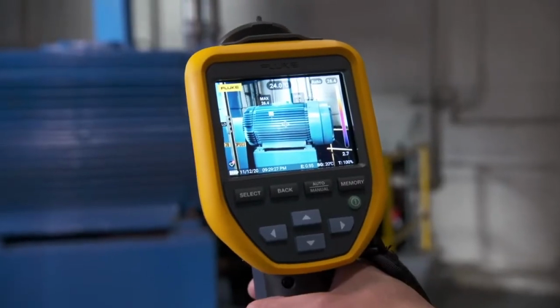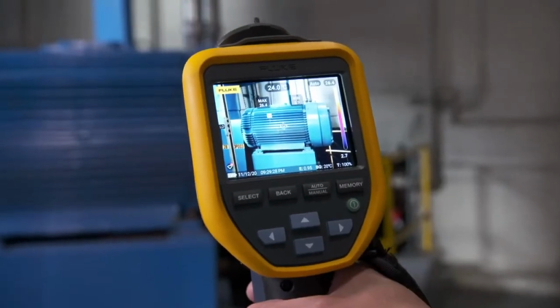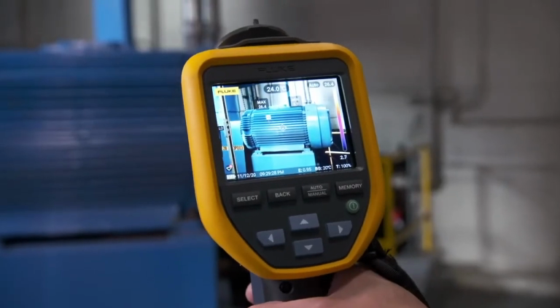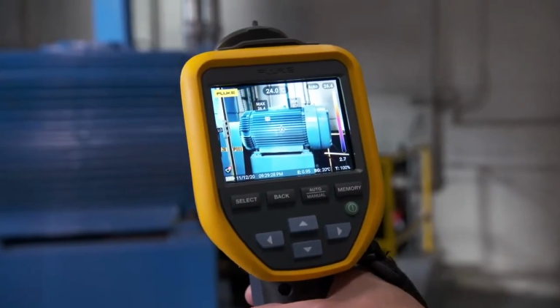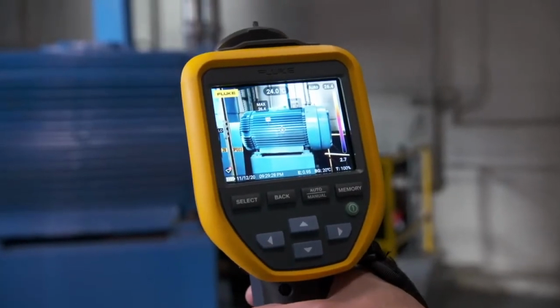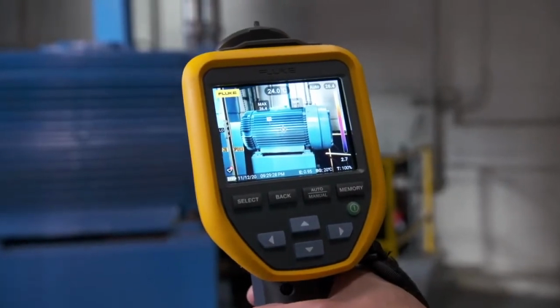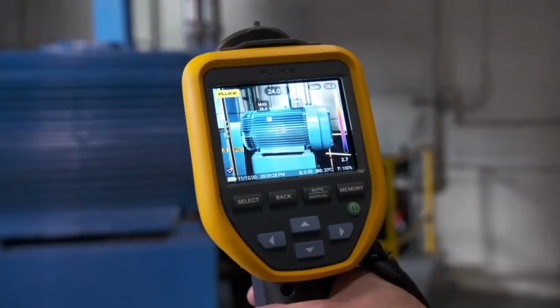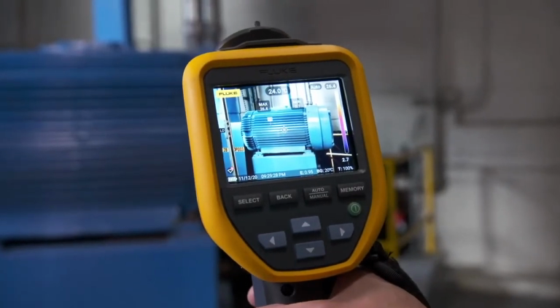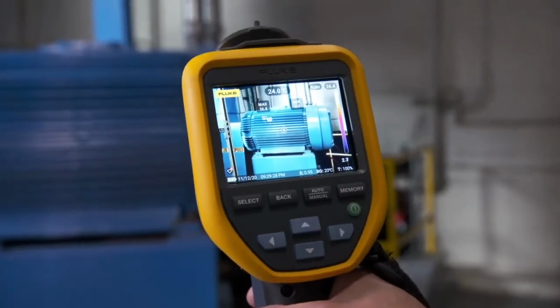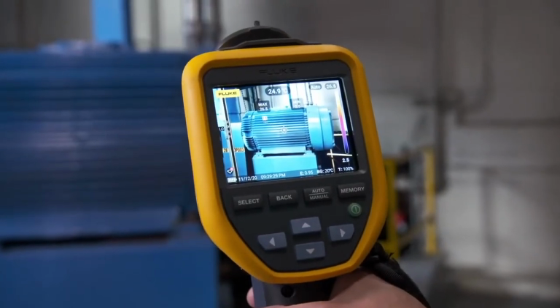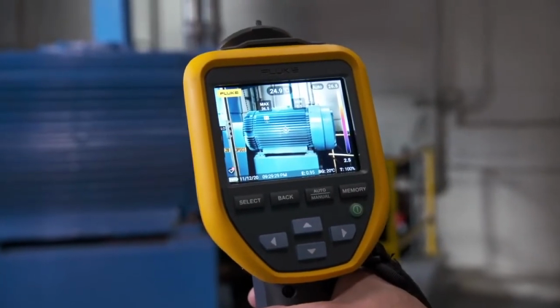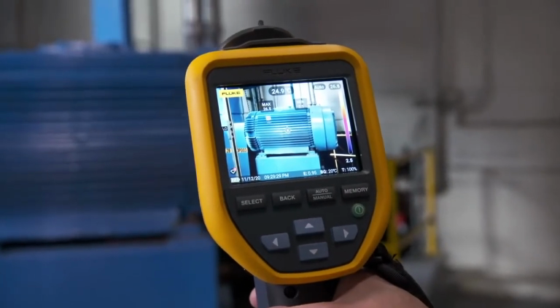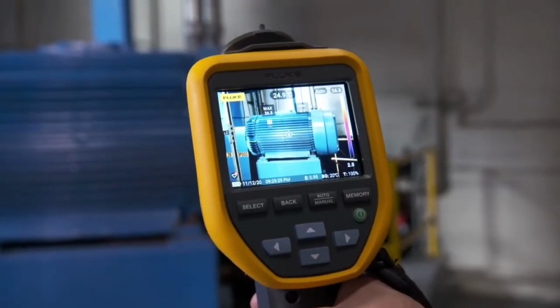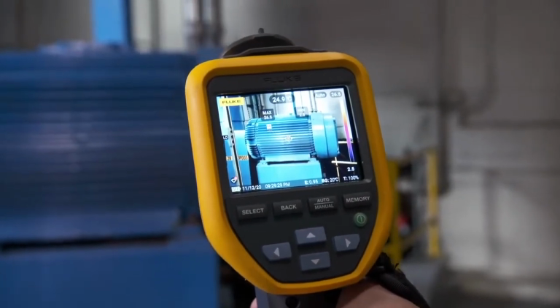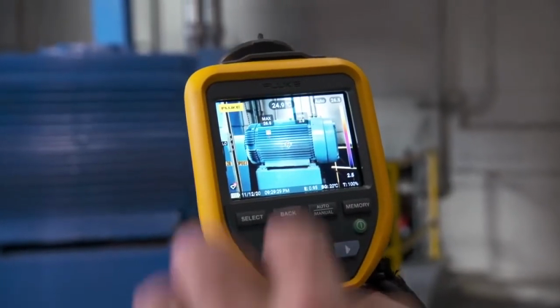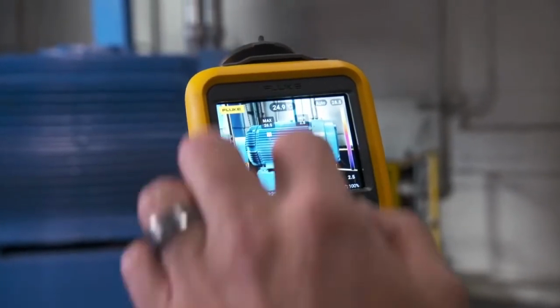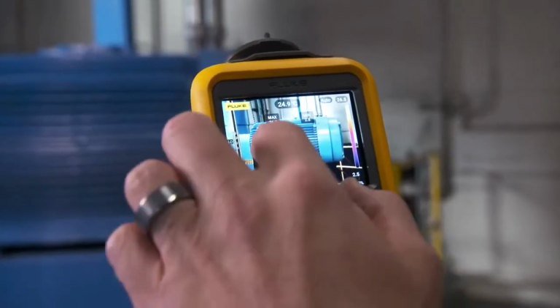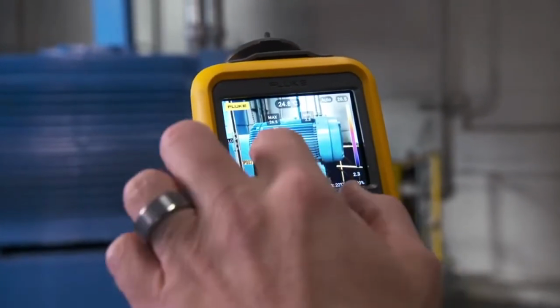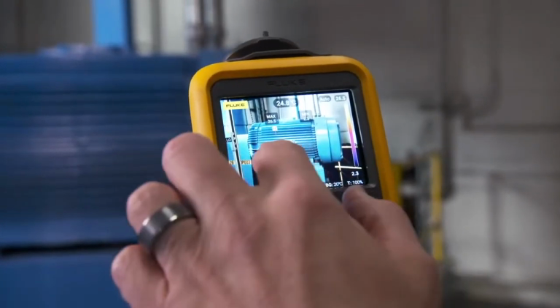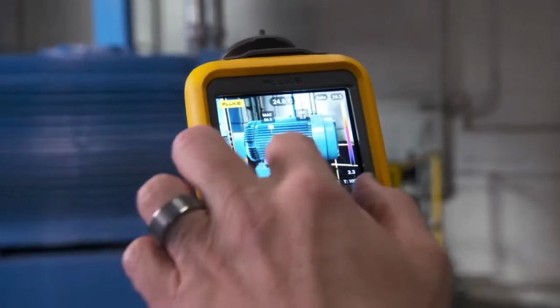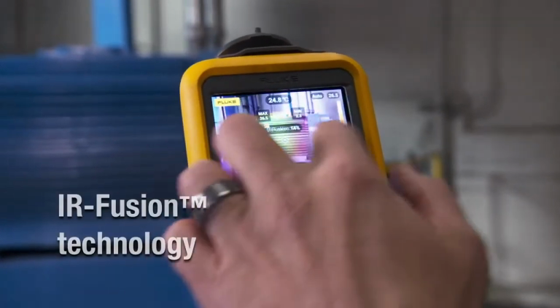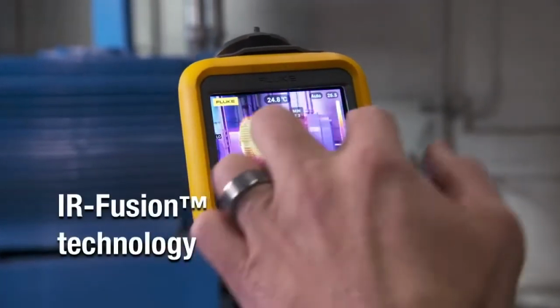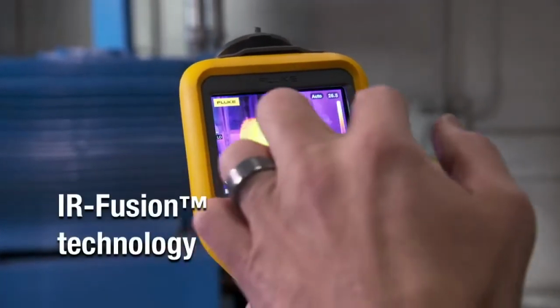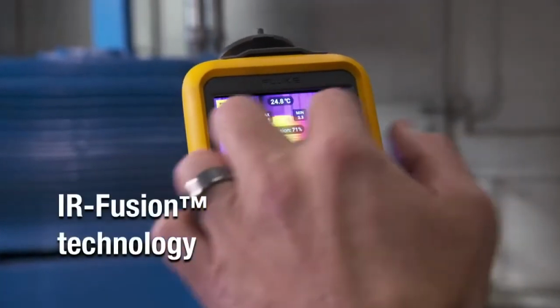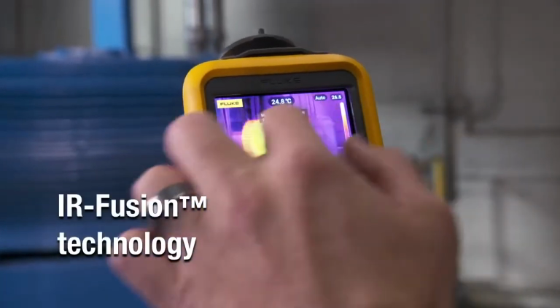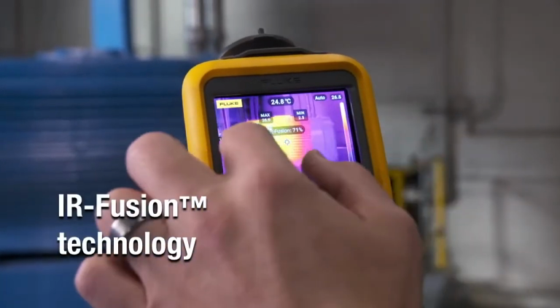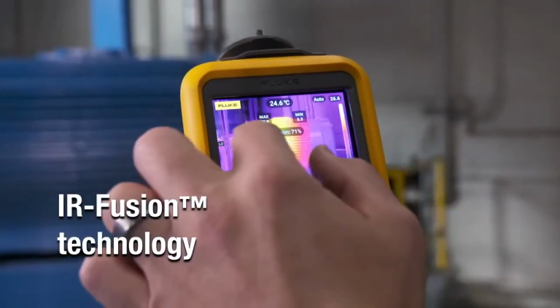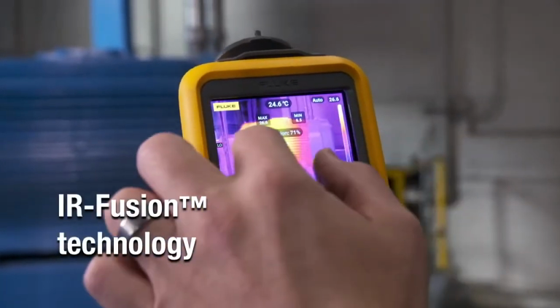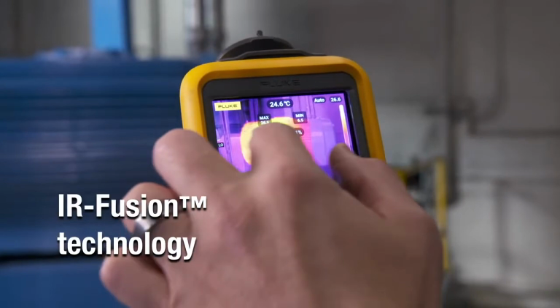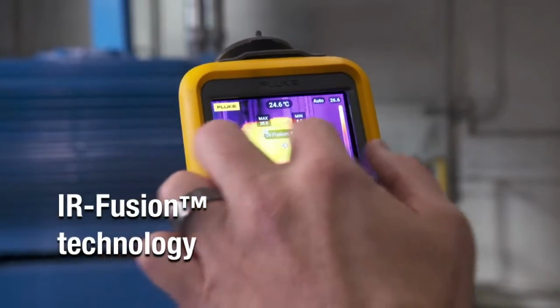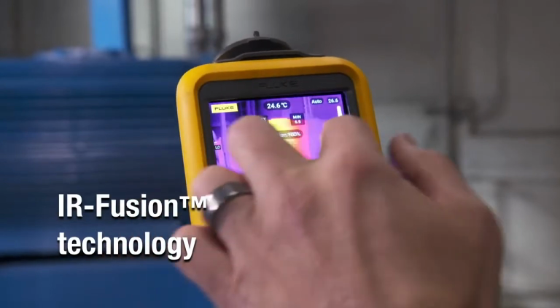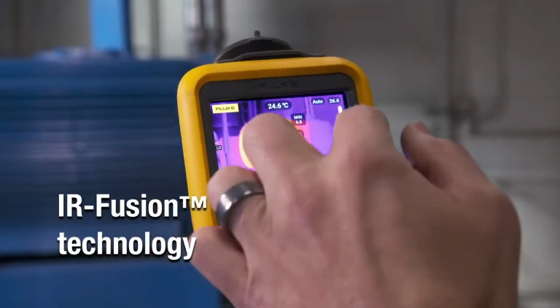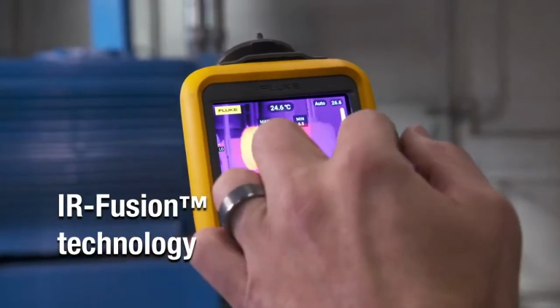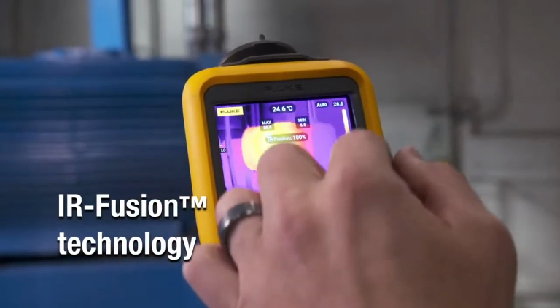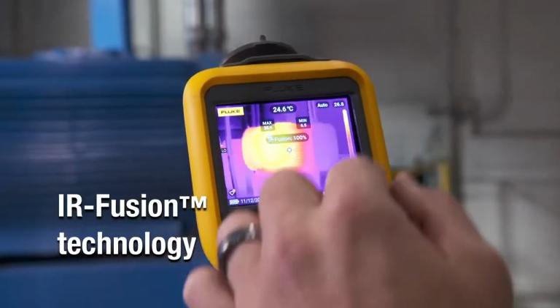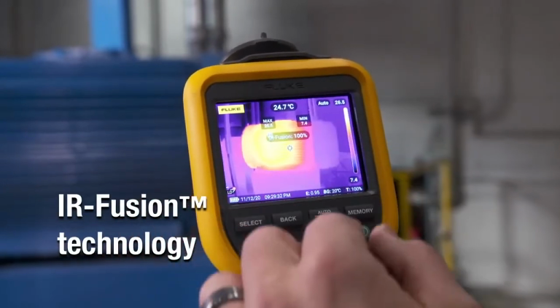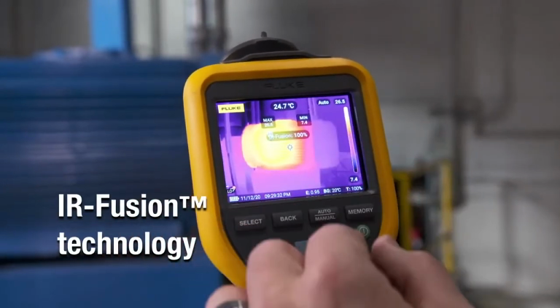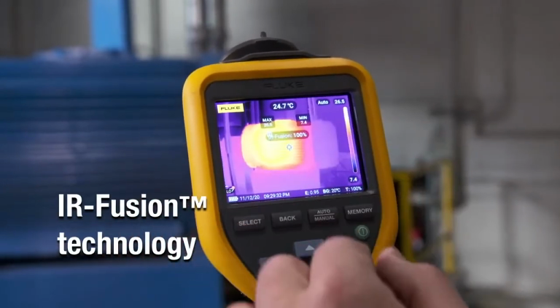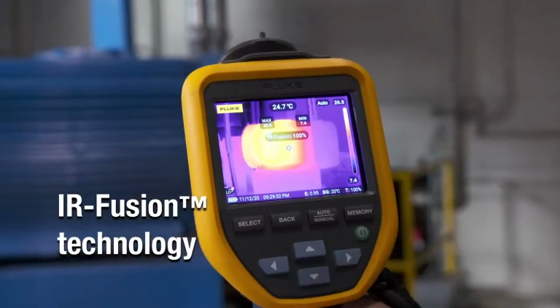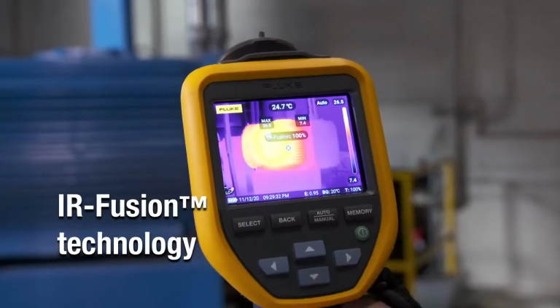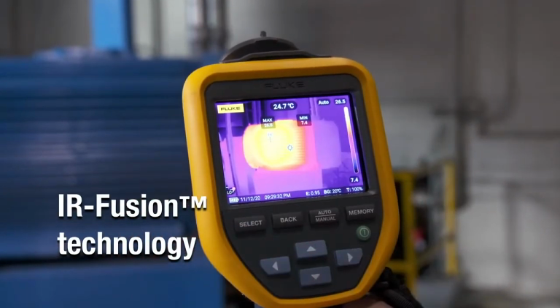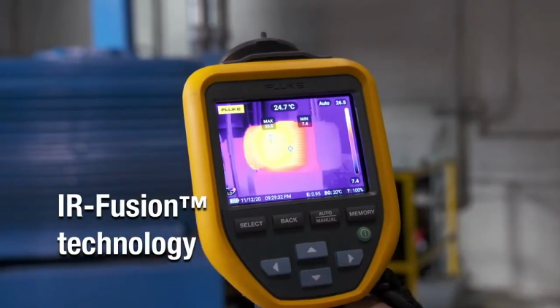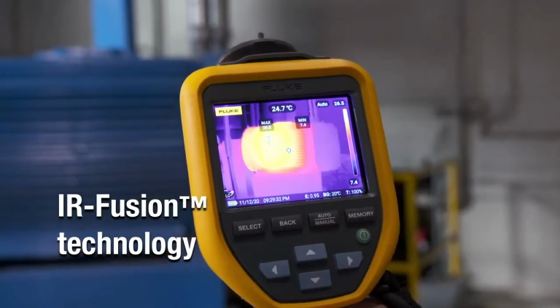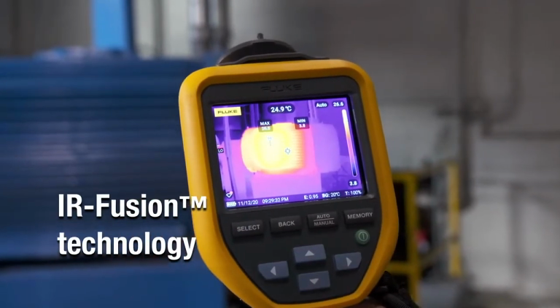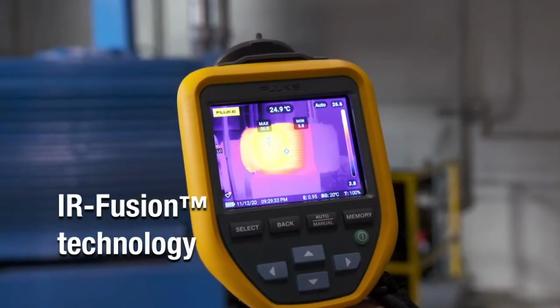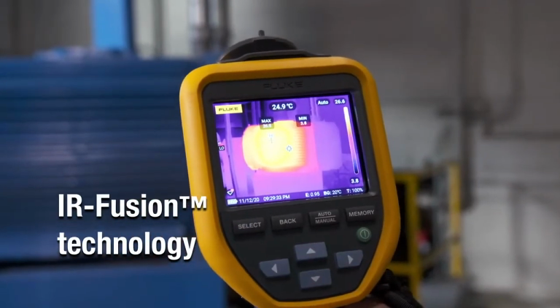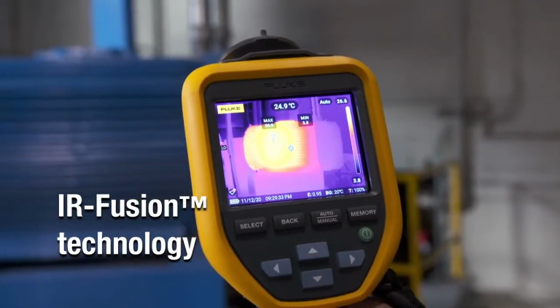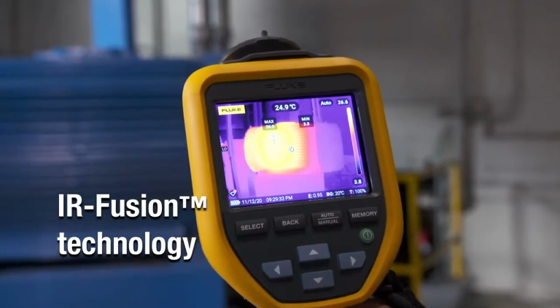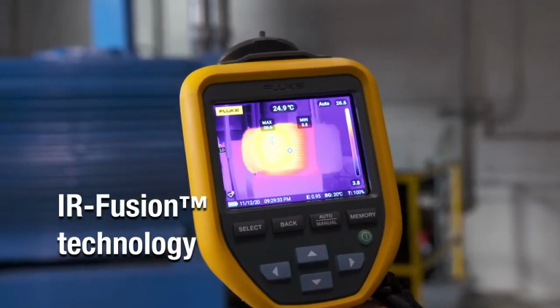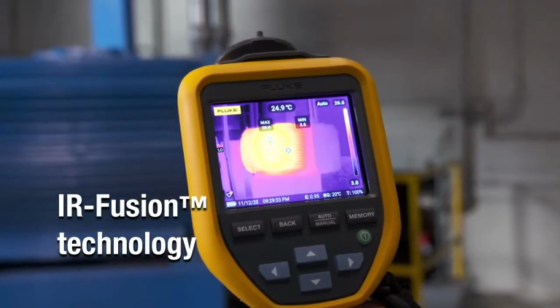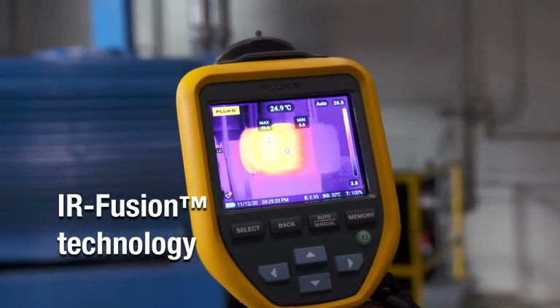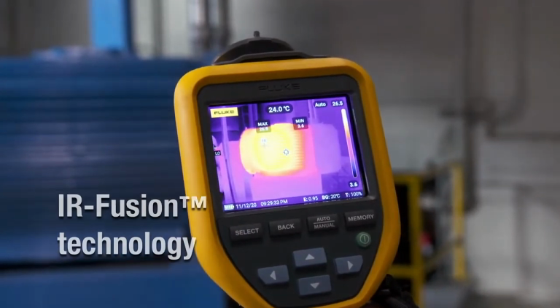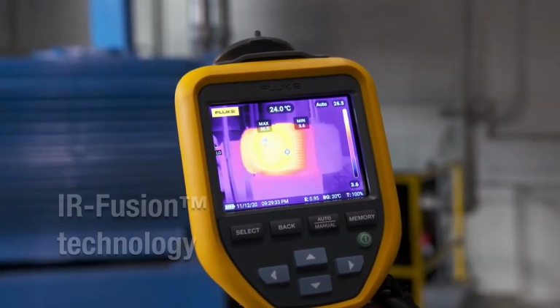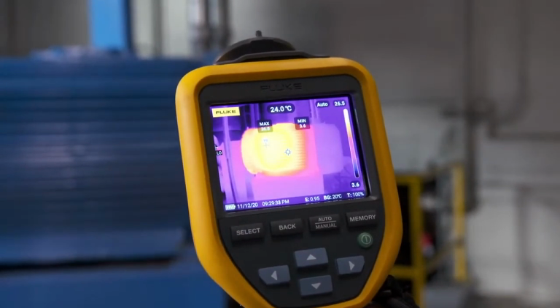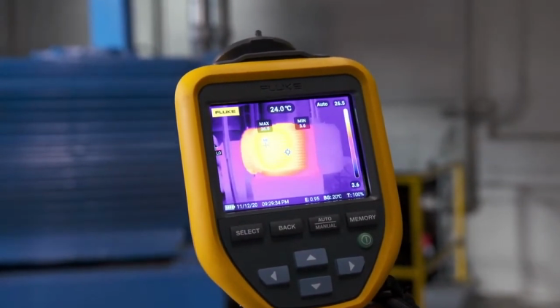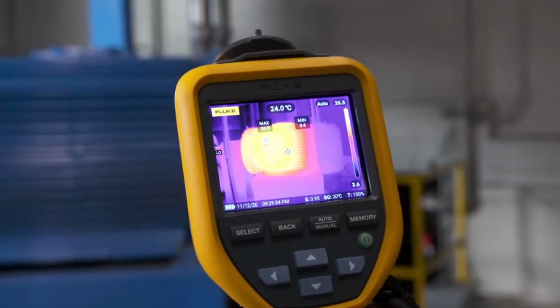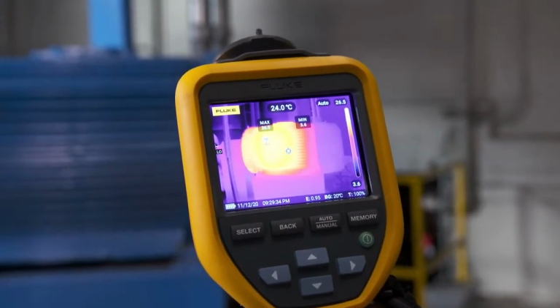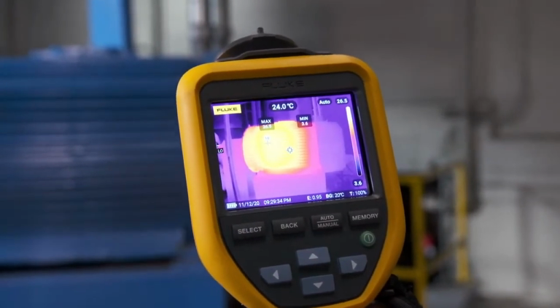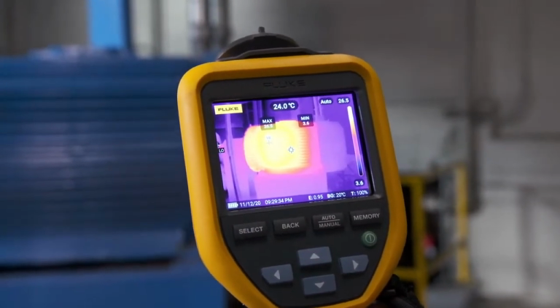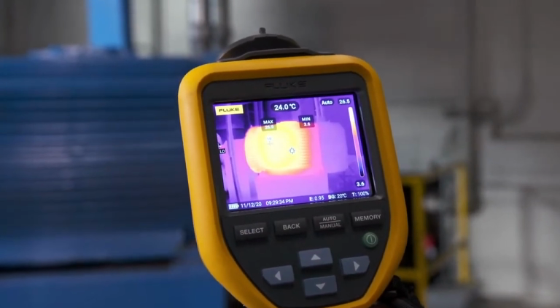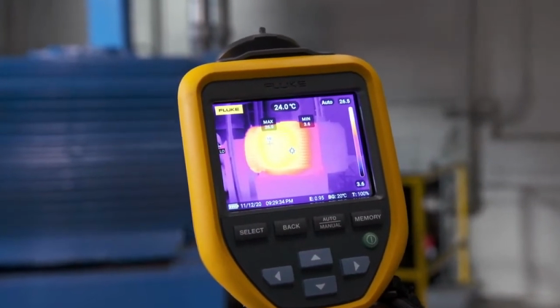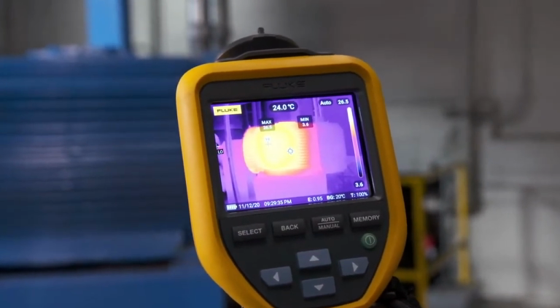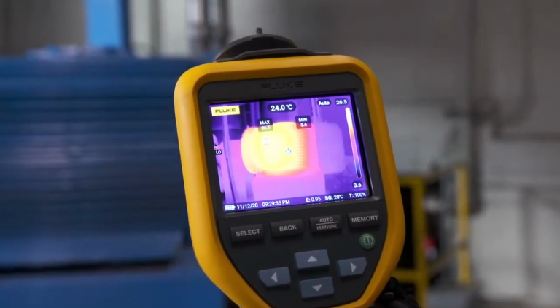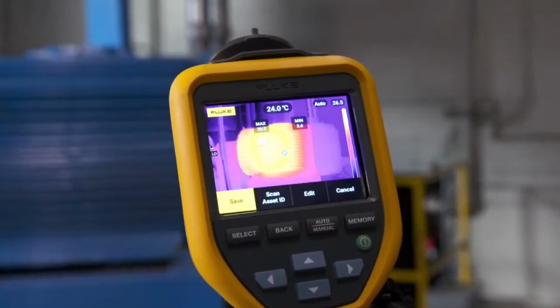Innovative IR Fusion lets you overlay a visual image over the thermal image with blending features which enhance your image.